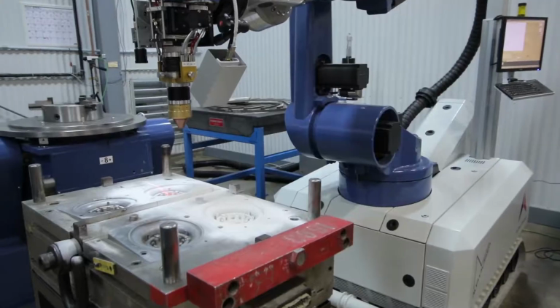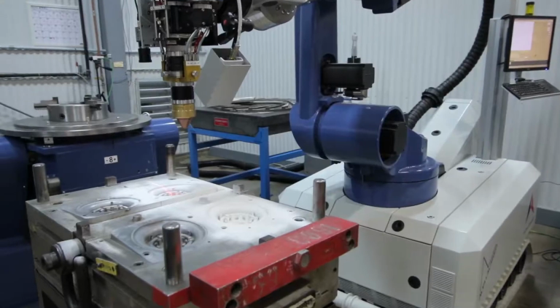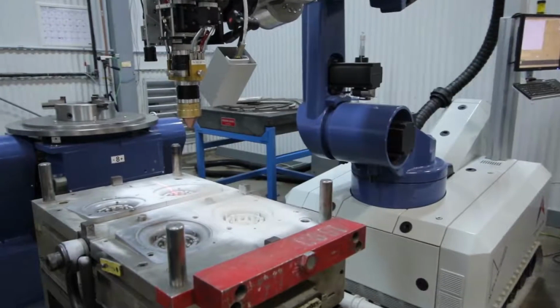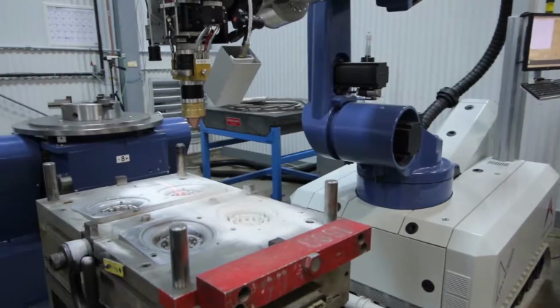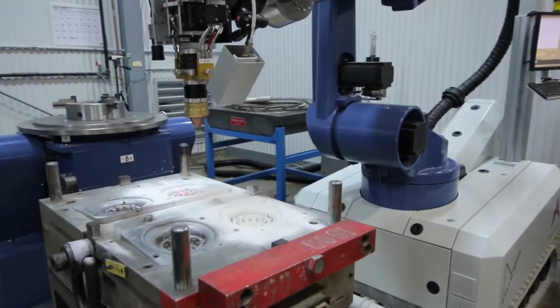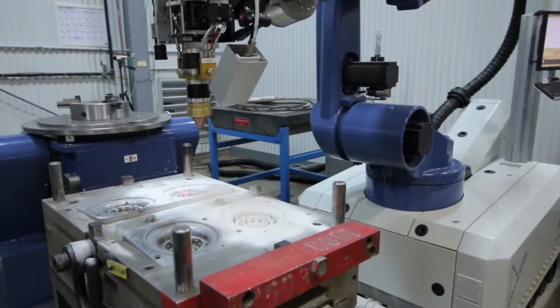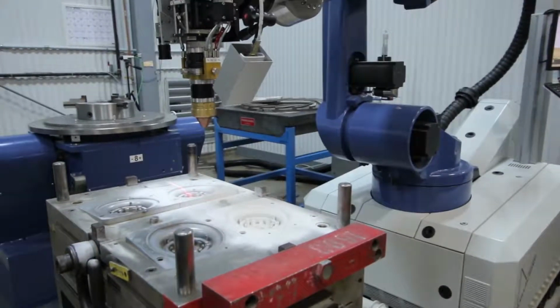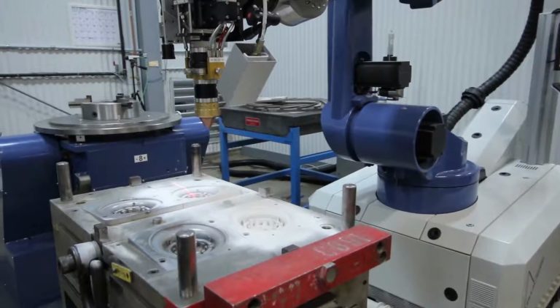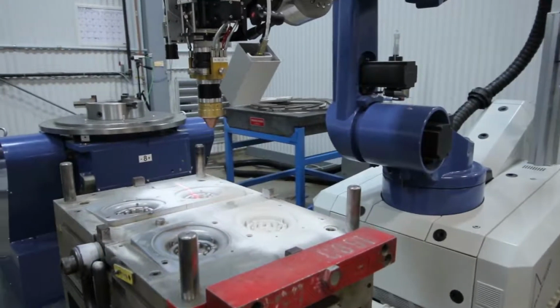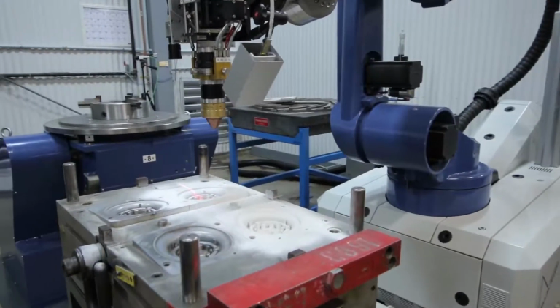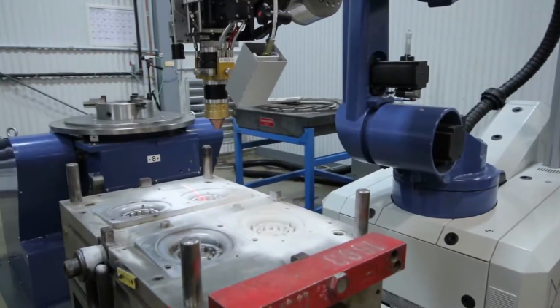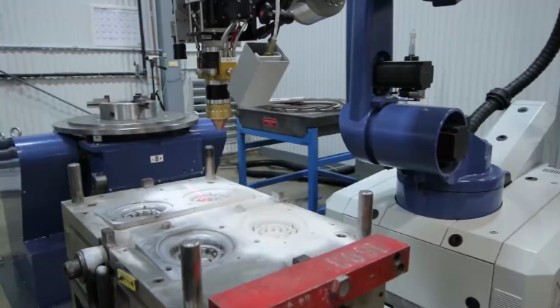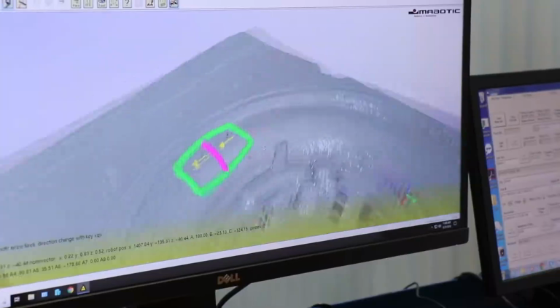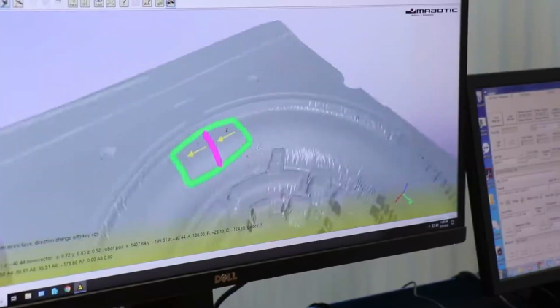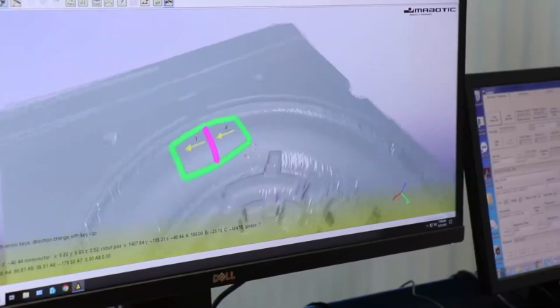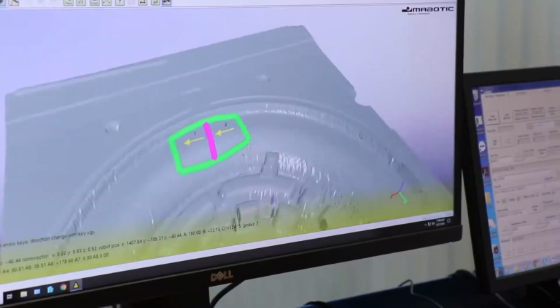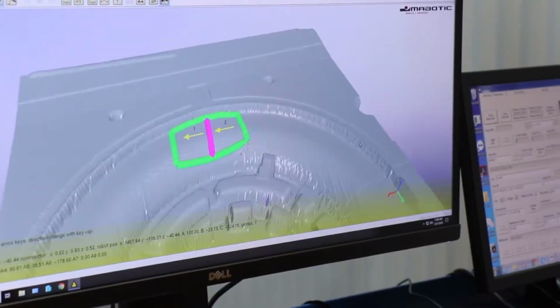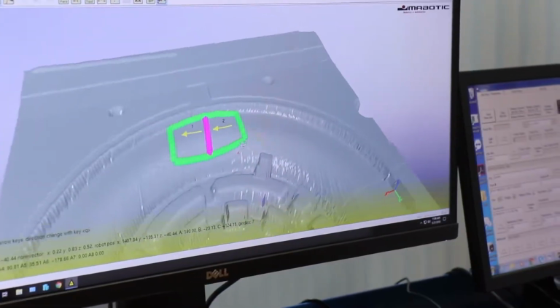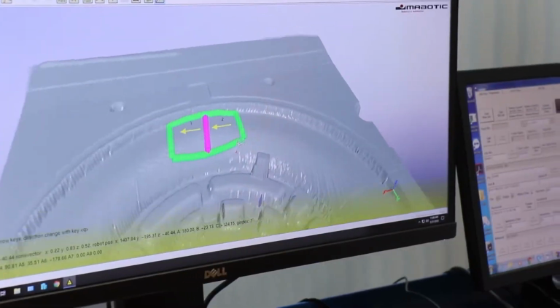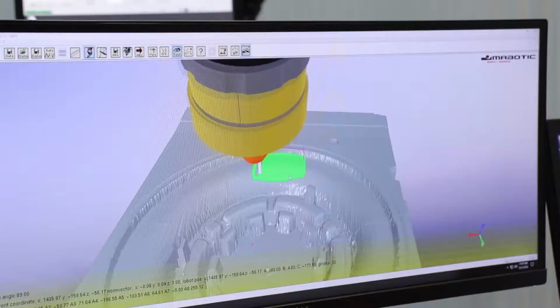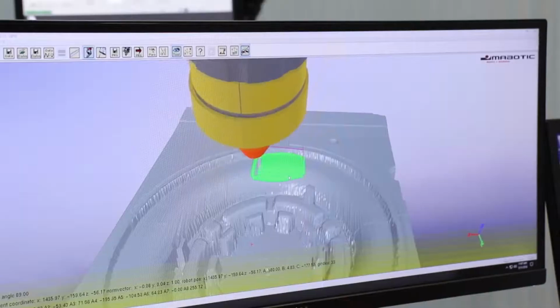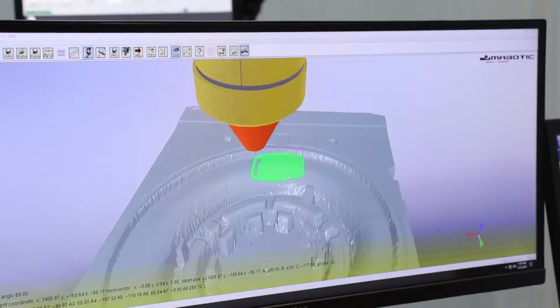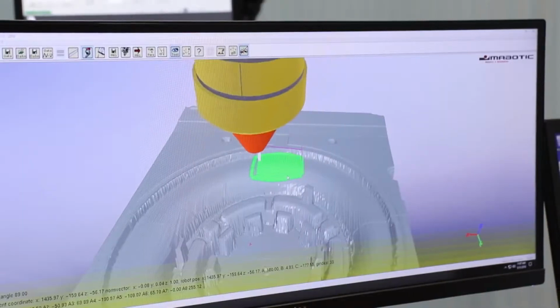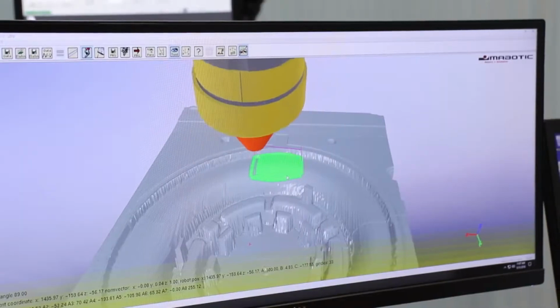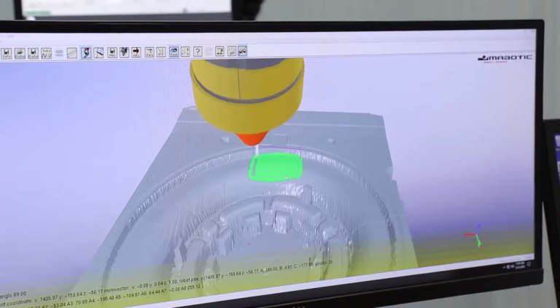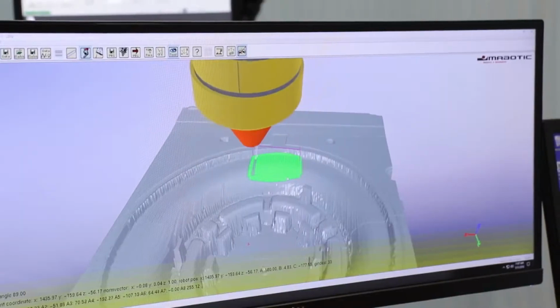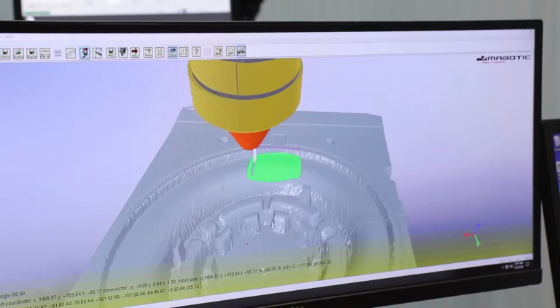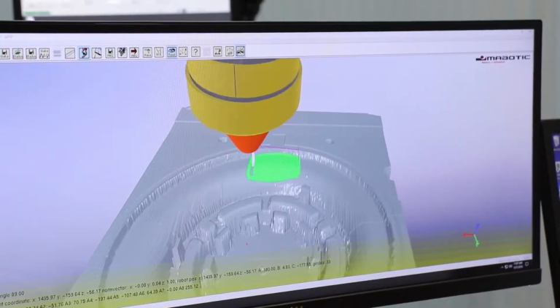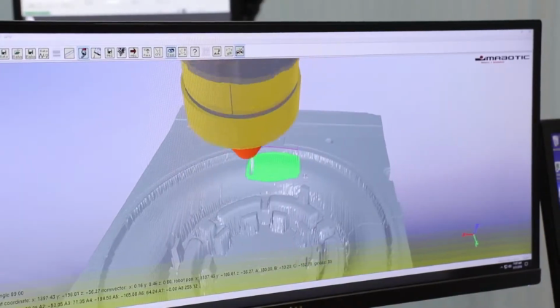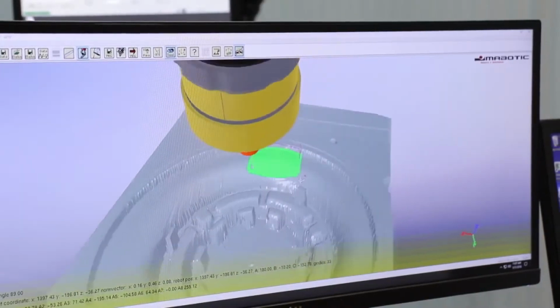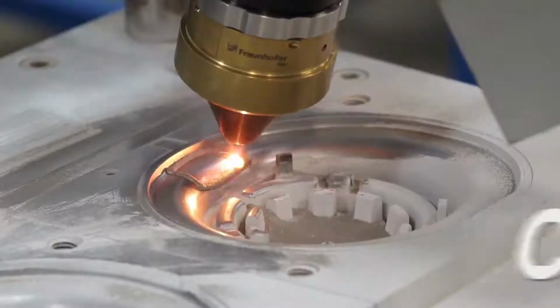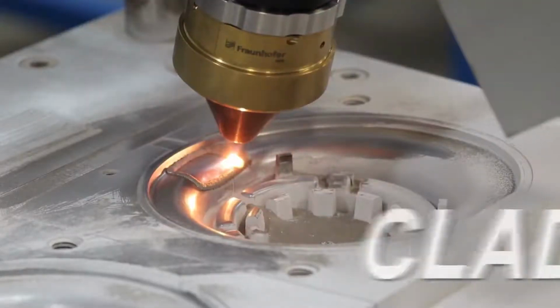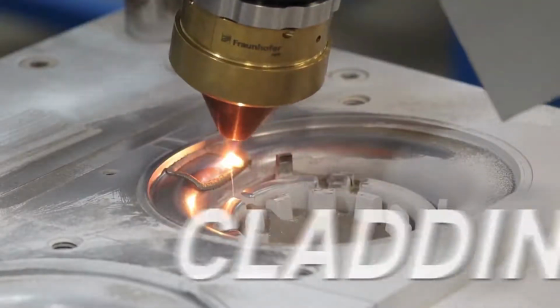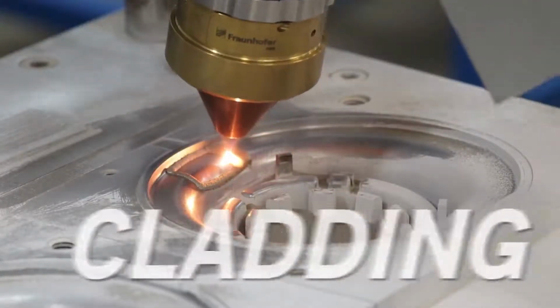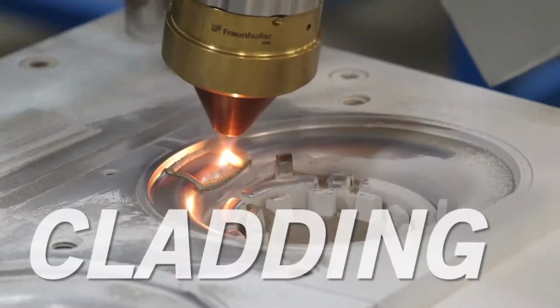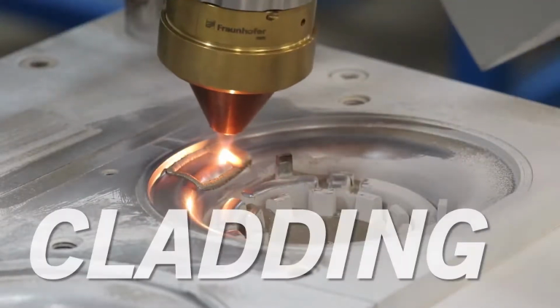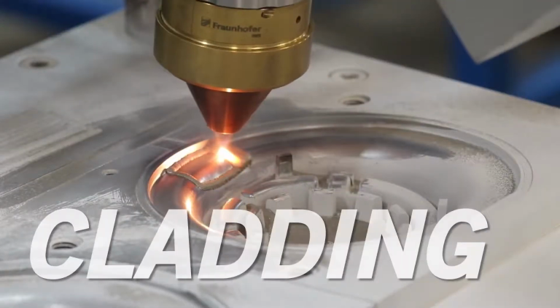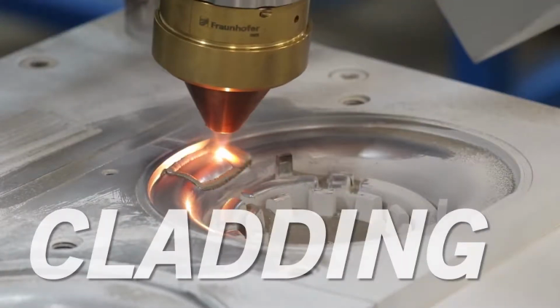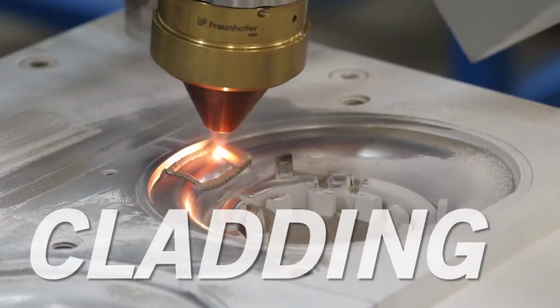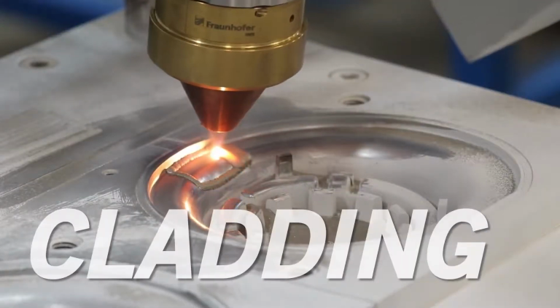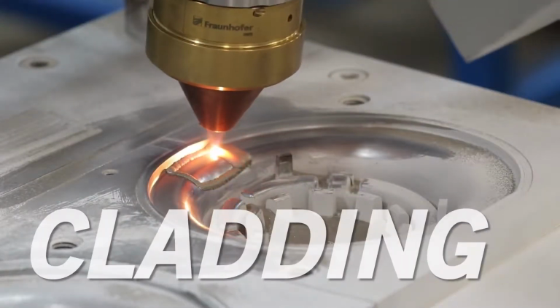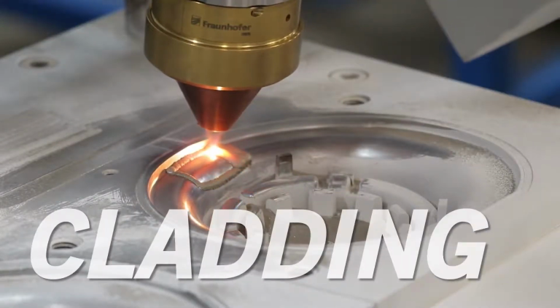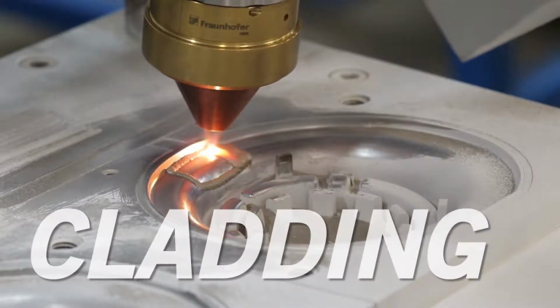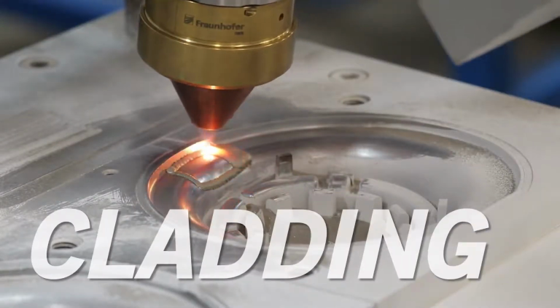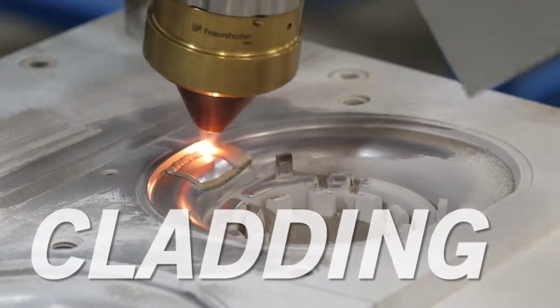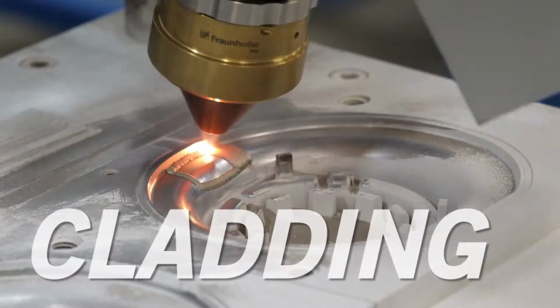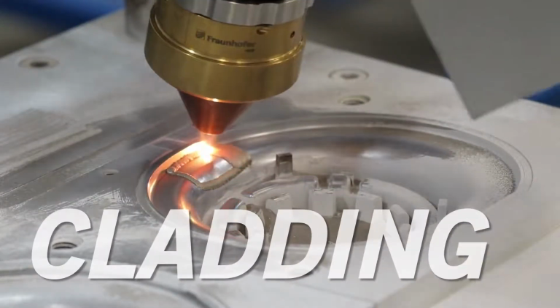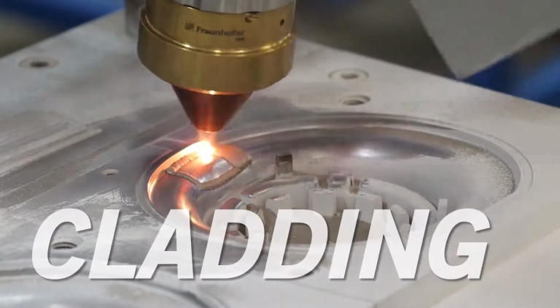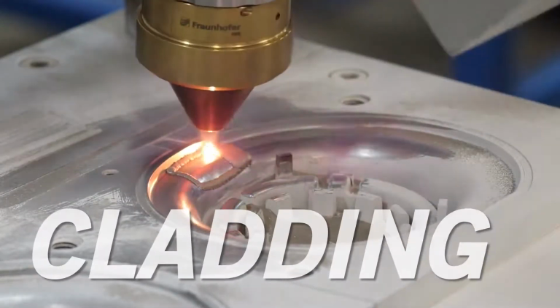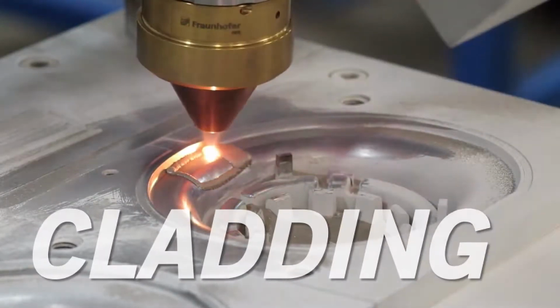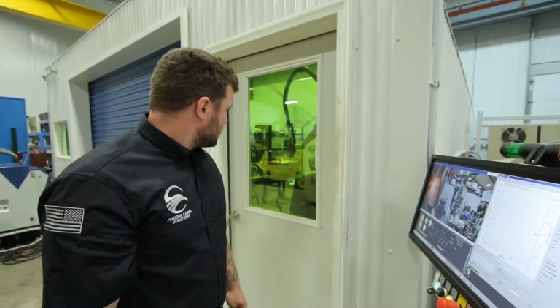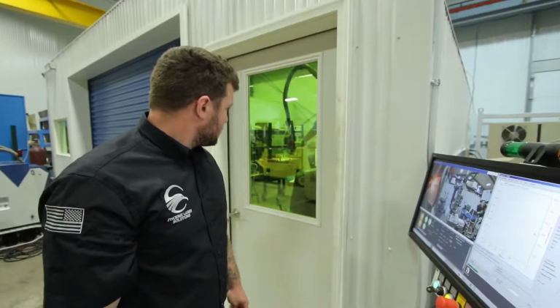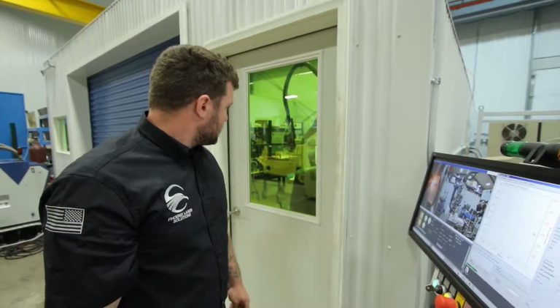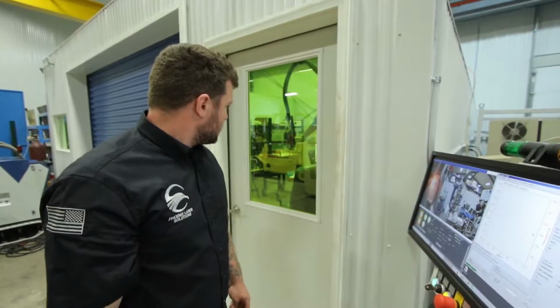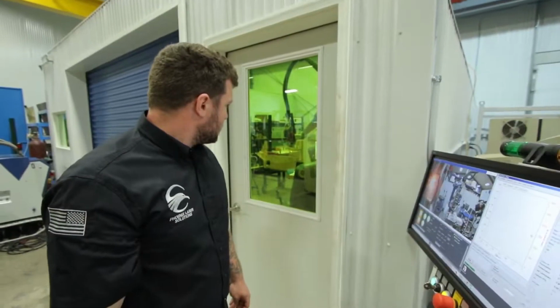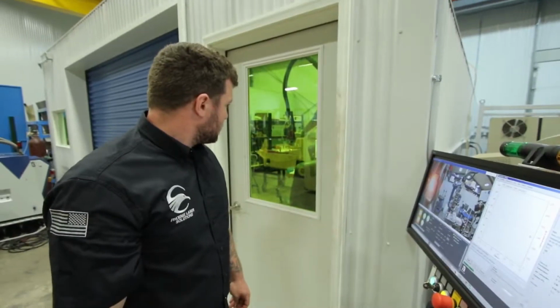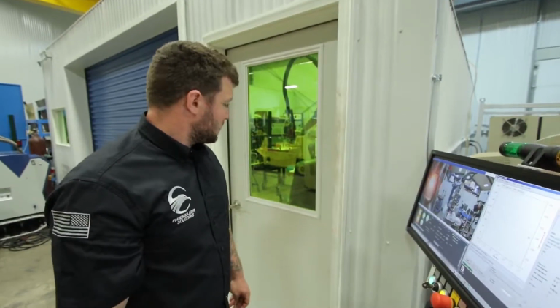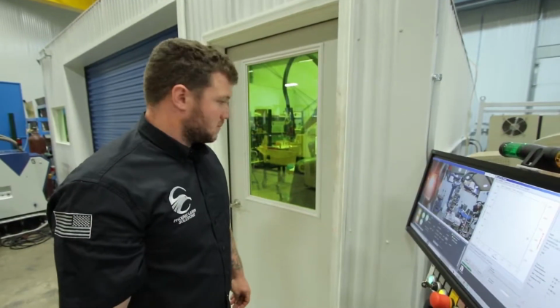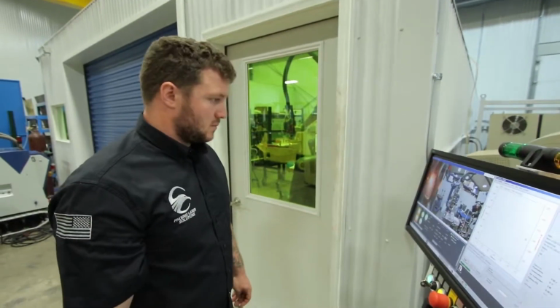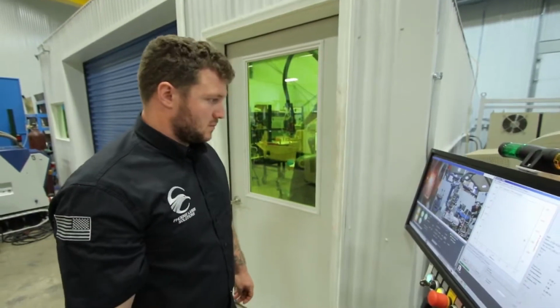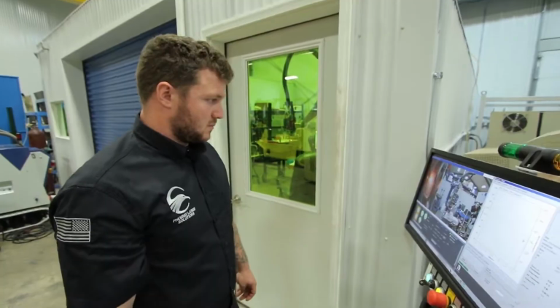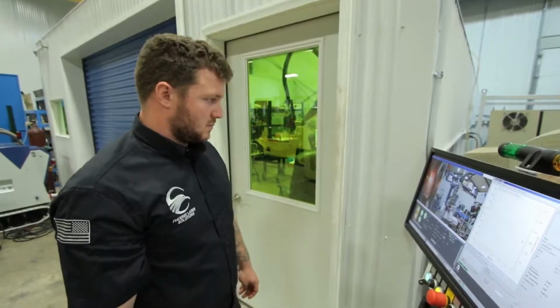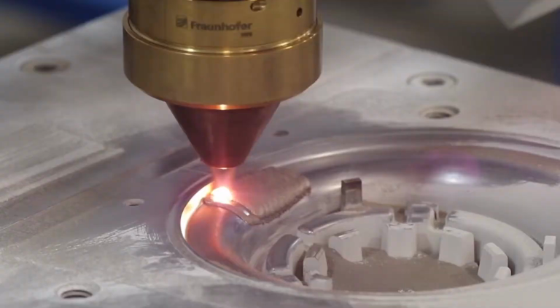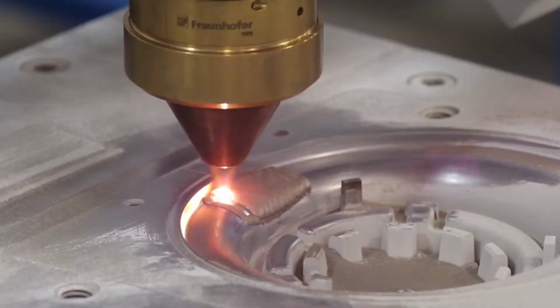Alpha Lasers are used for deposition, cladding with powder, and joining dissimilar metals.